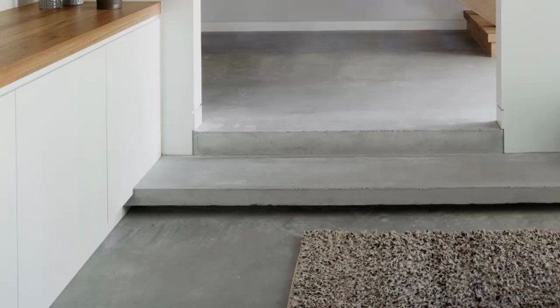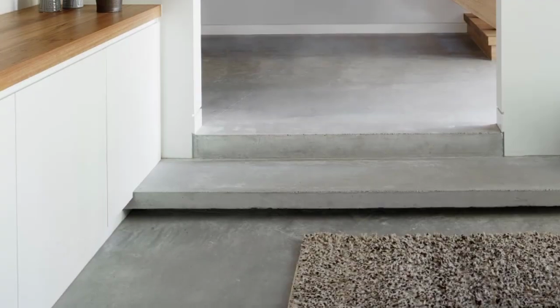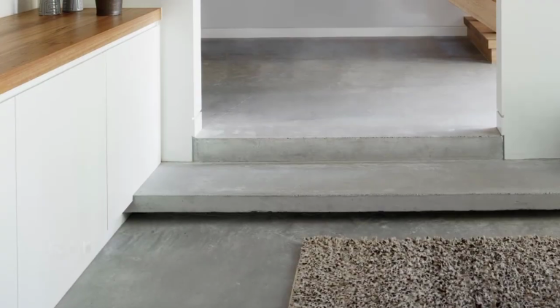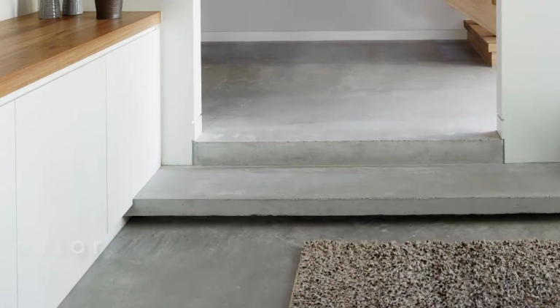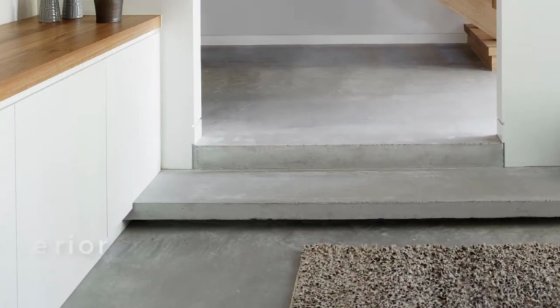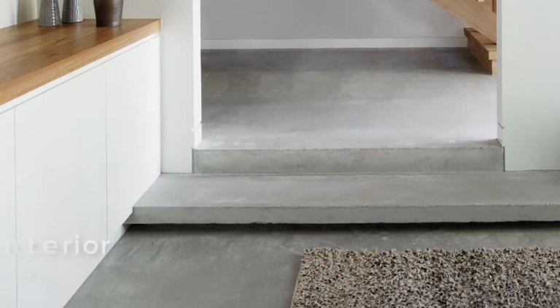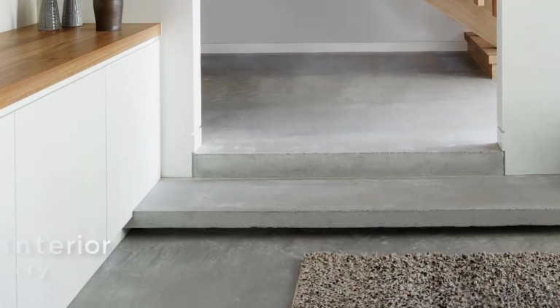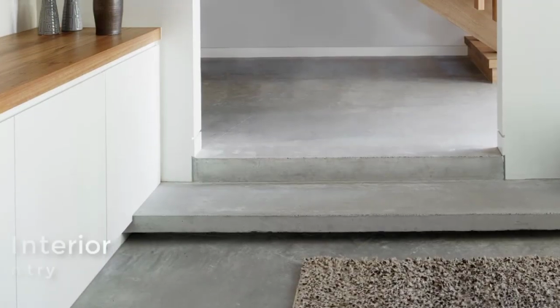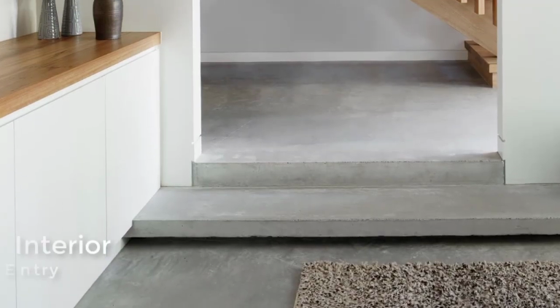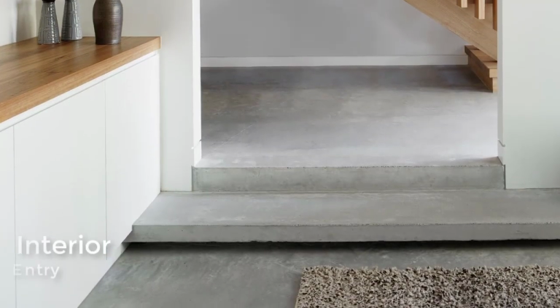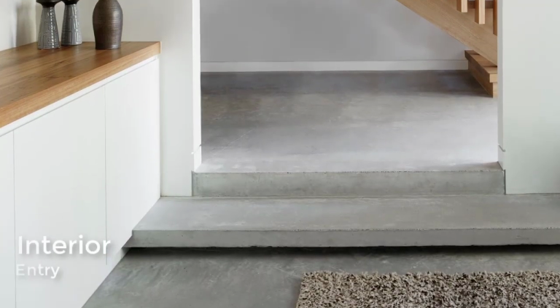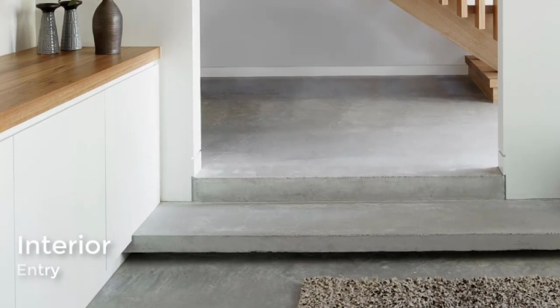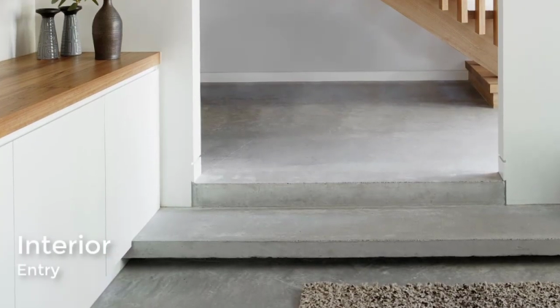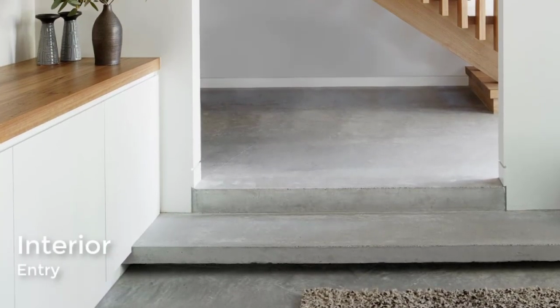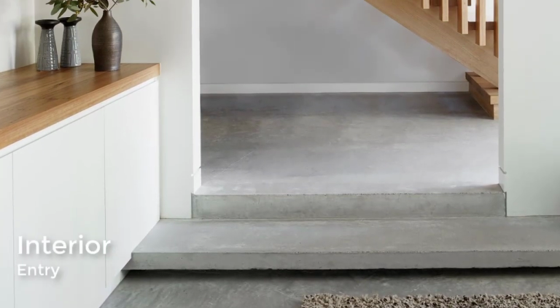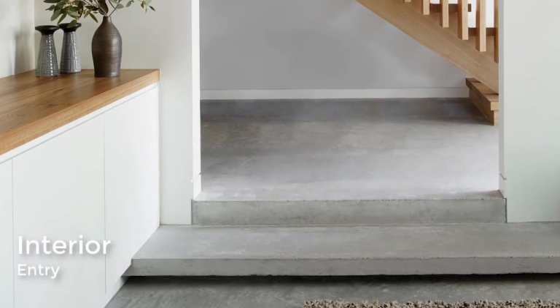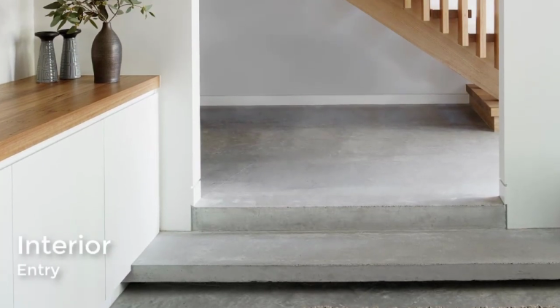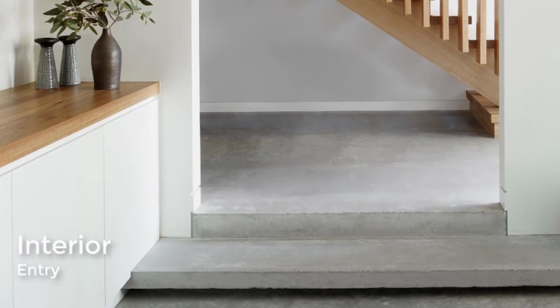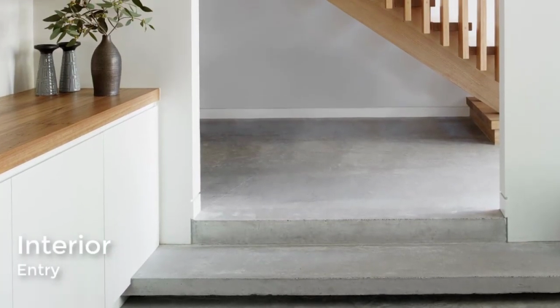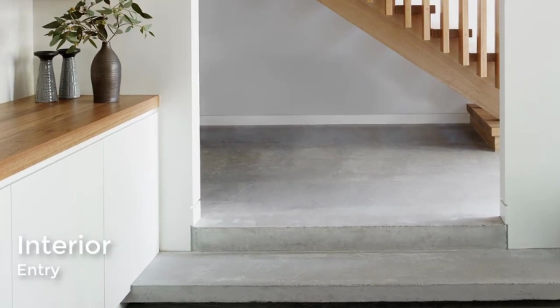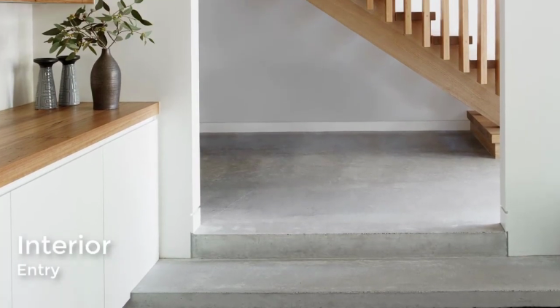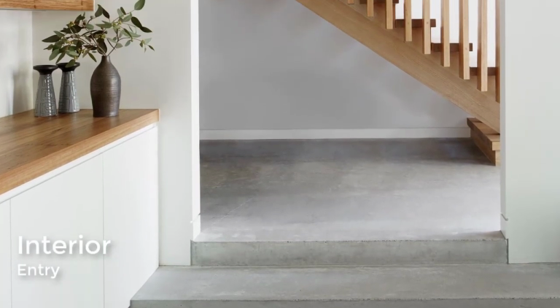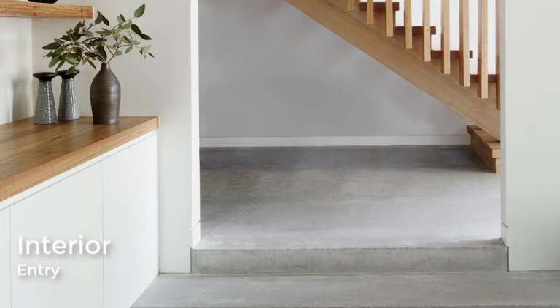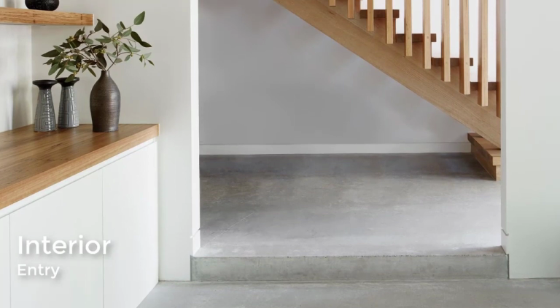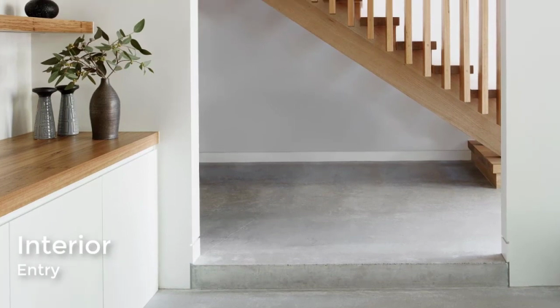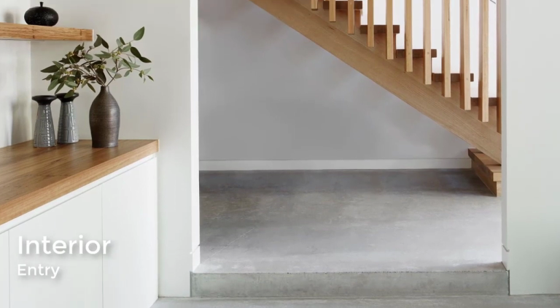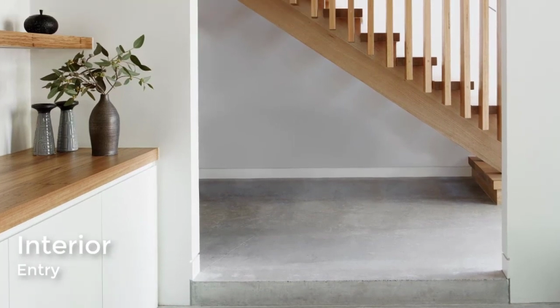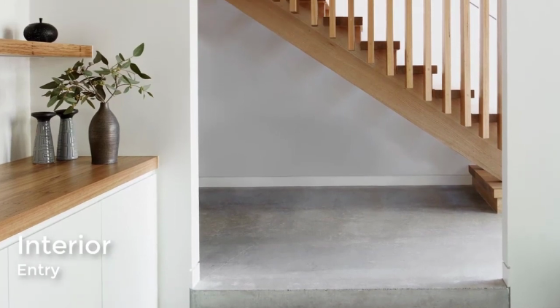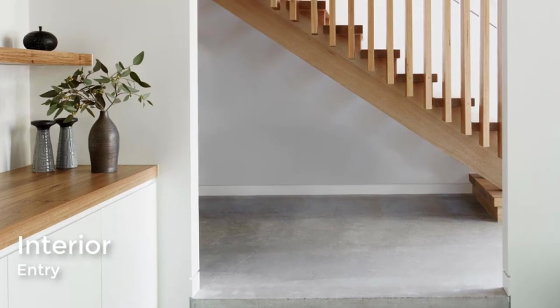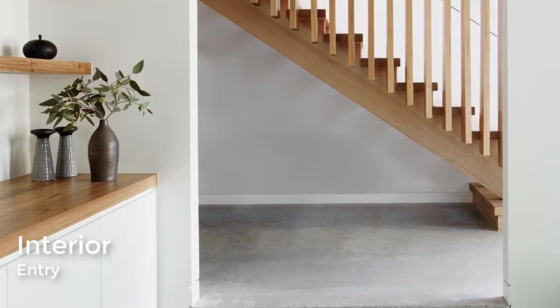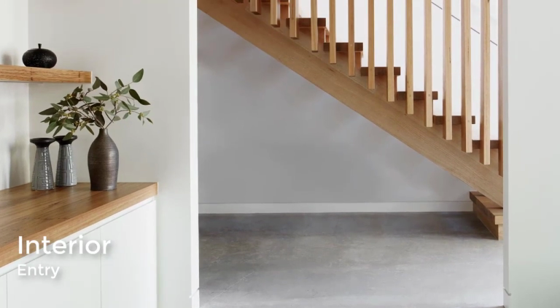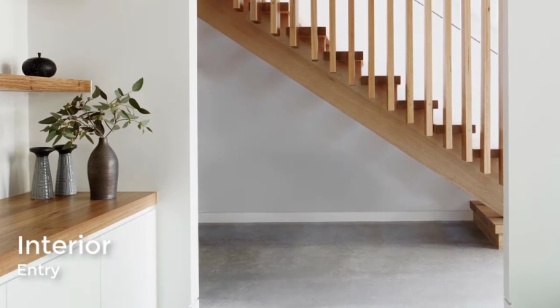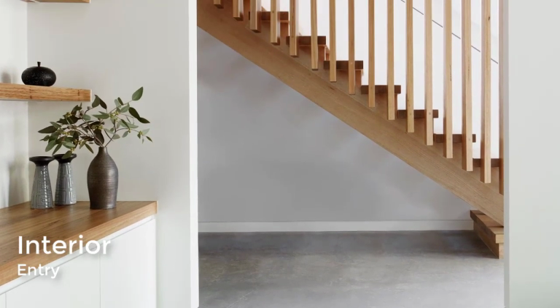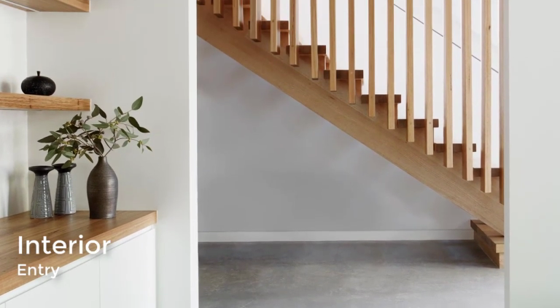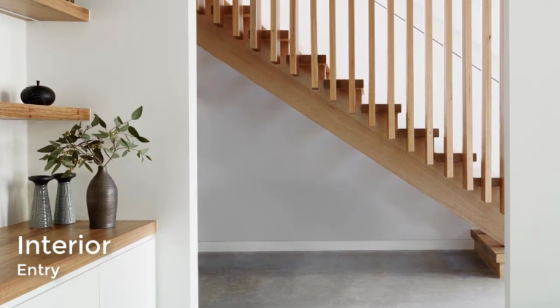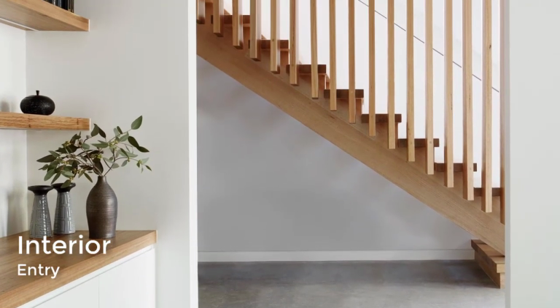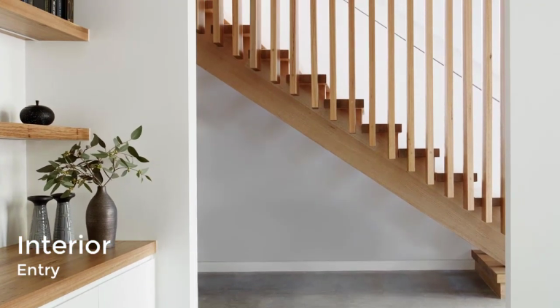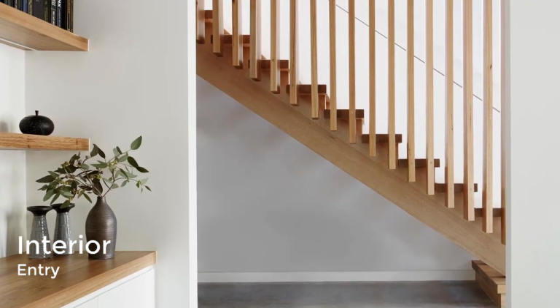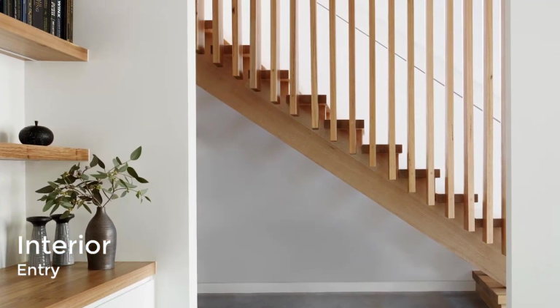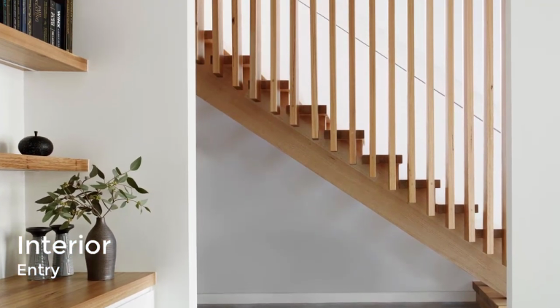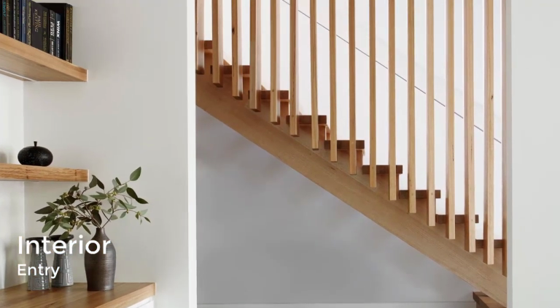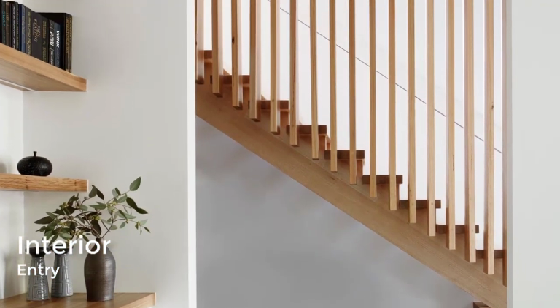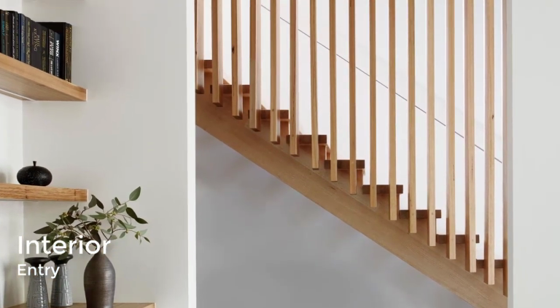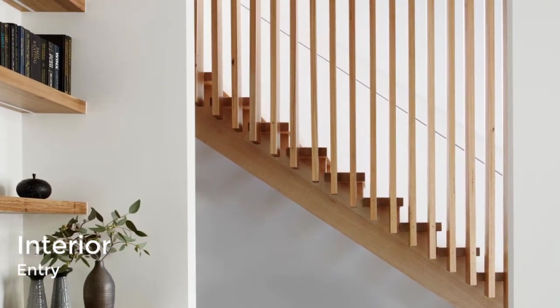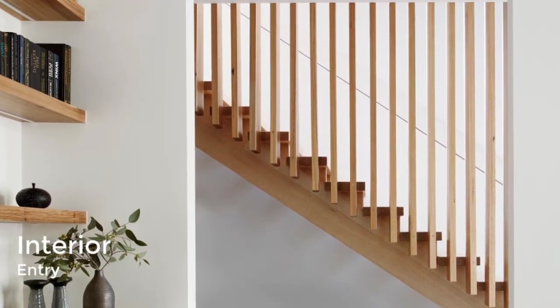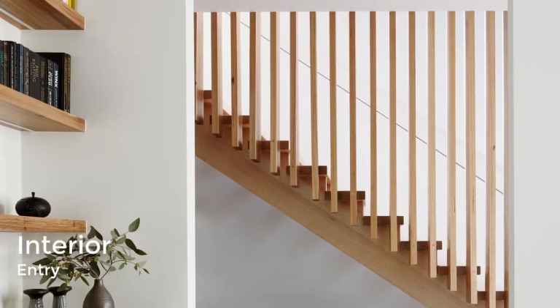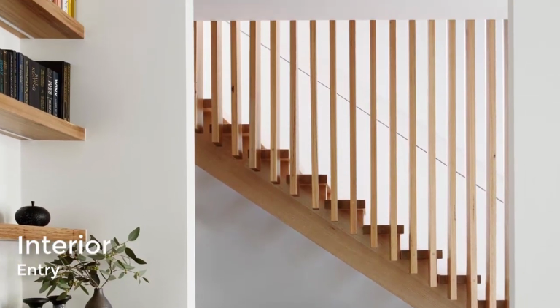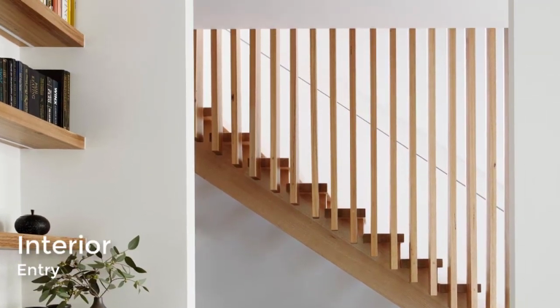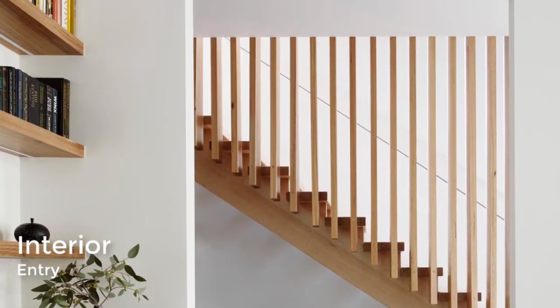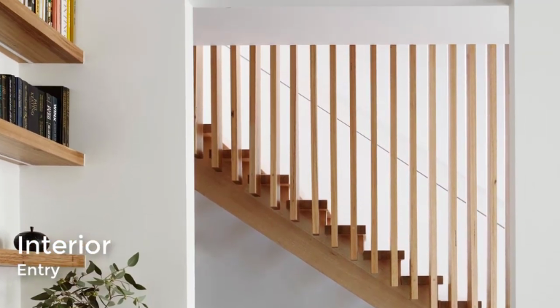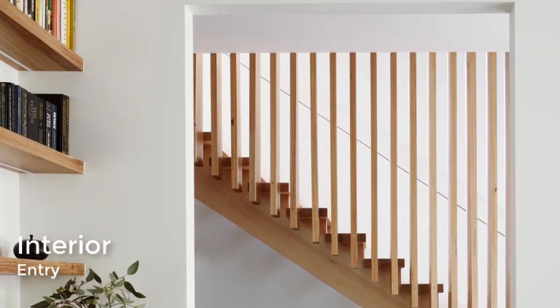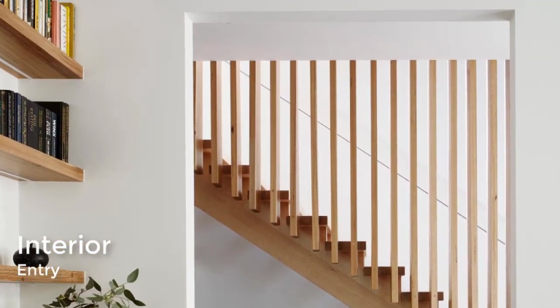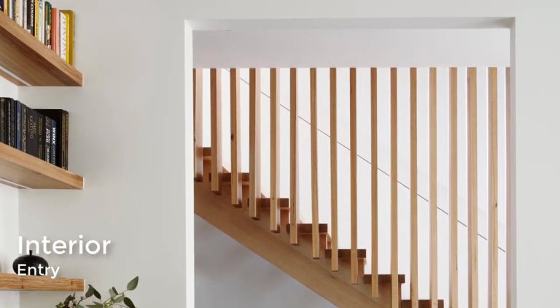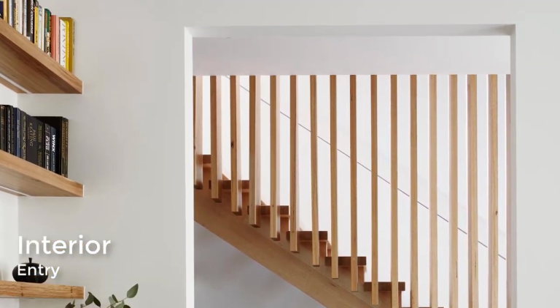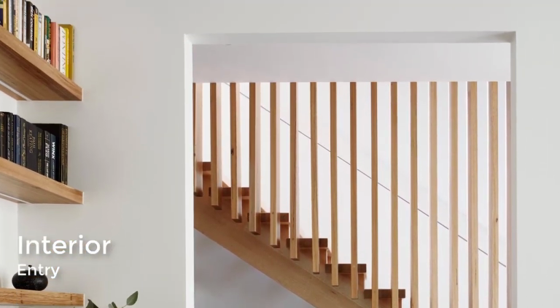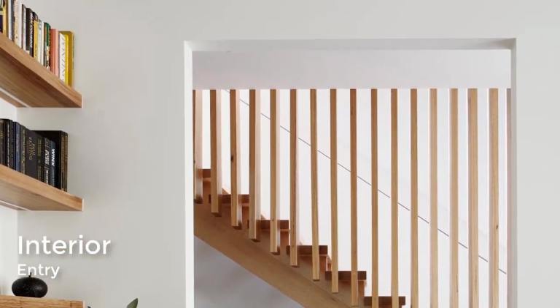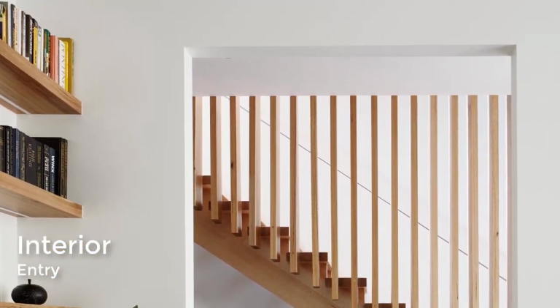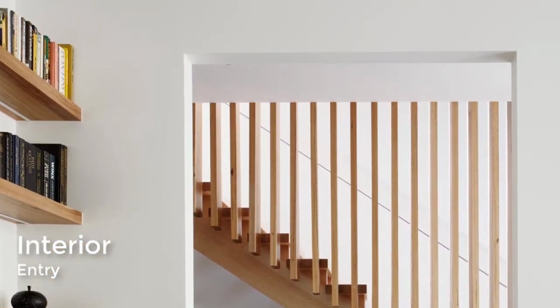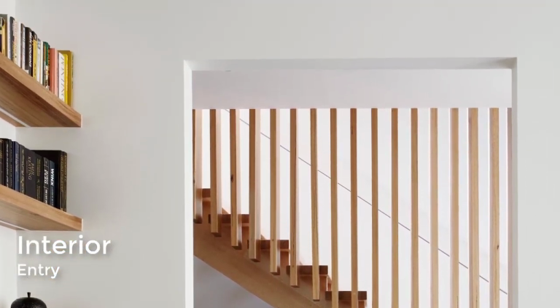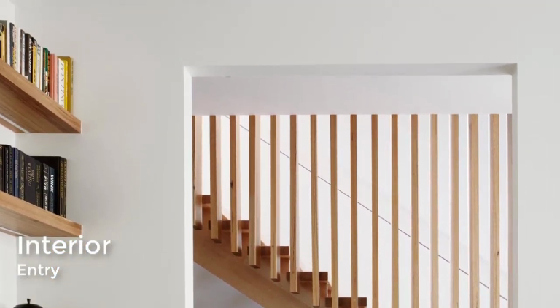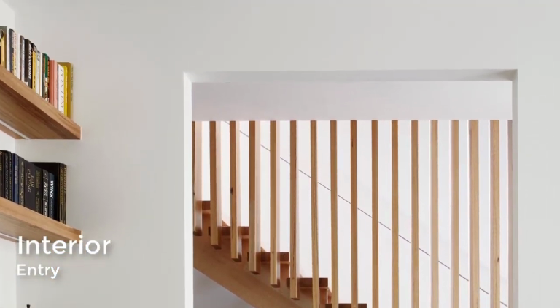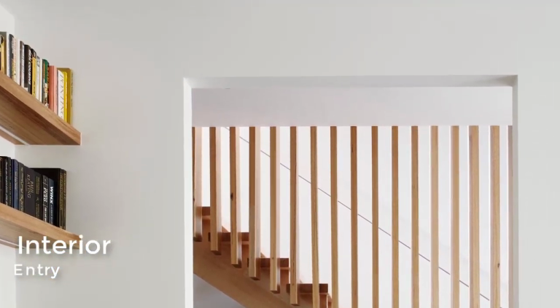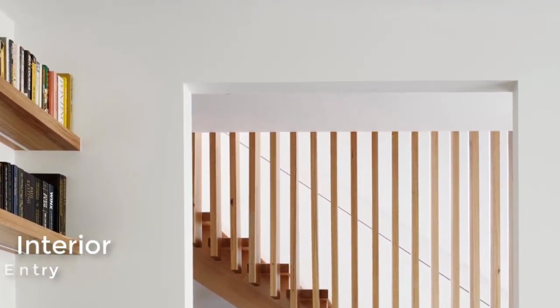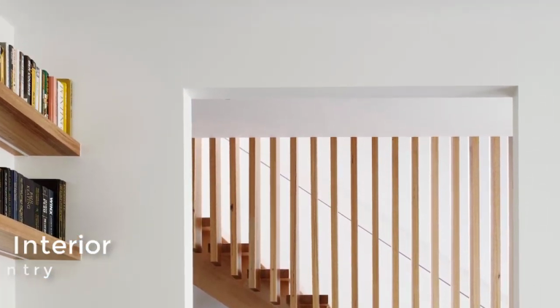Off to the side of the front door is a casual room with bookshelves and a large wood bench that looks out to the front garden.